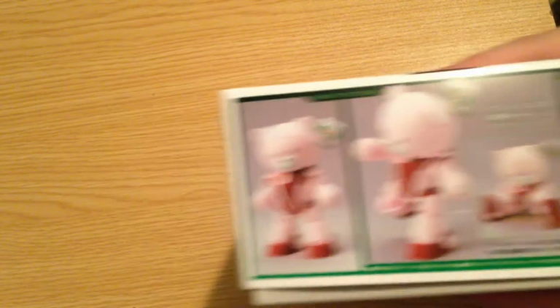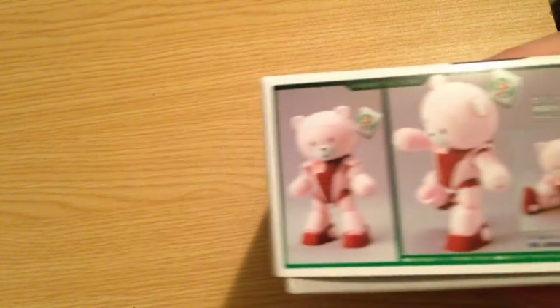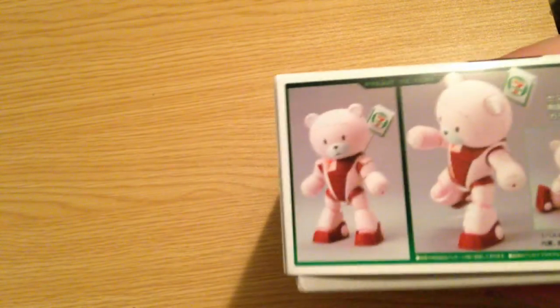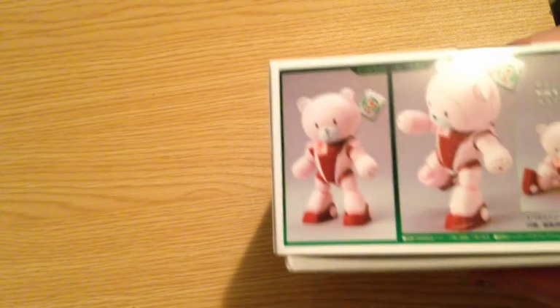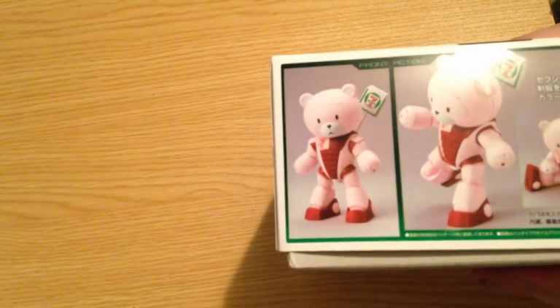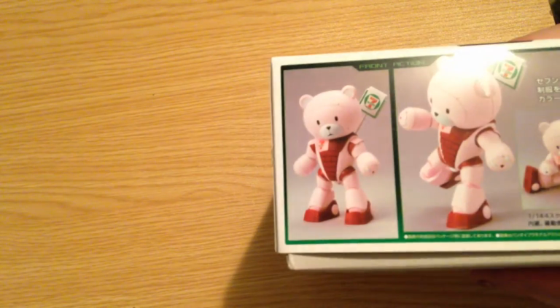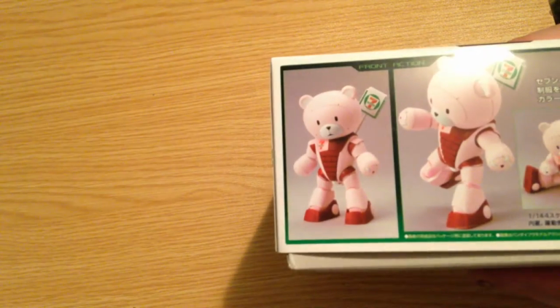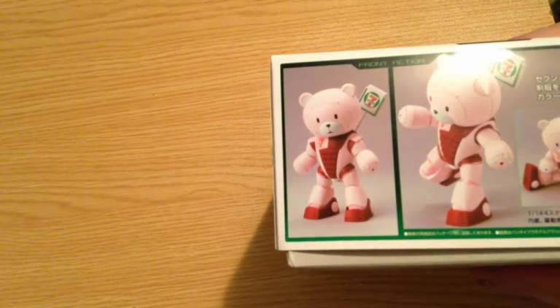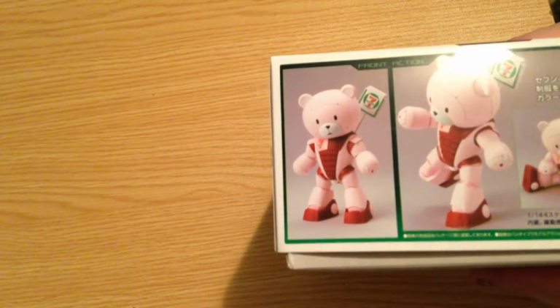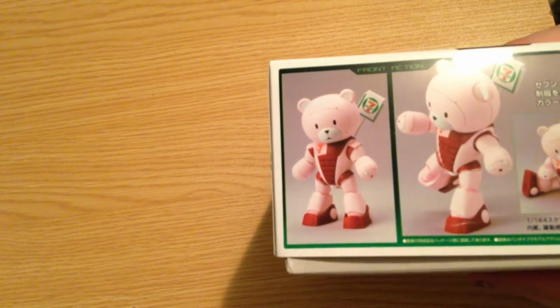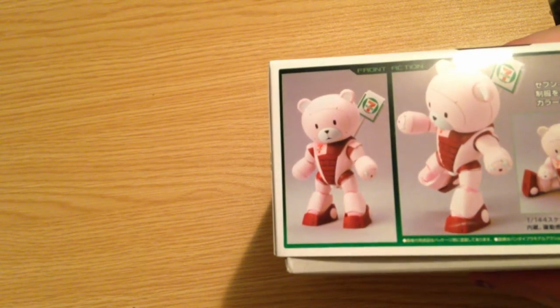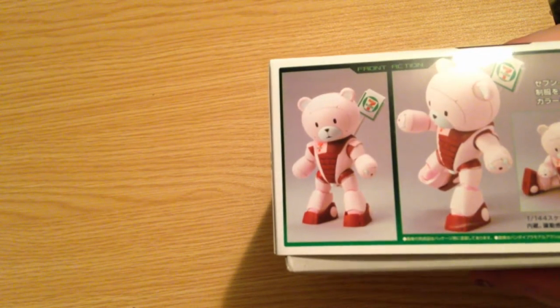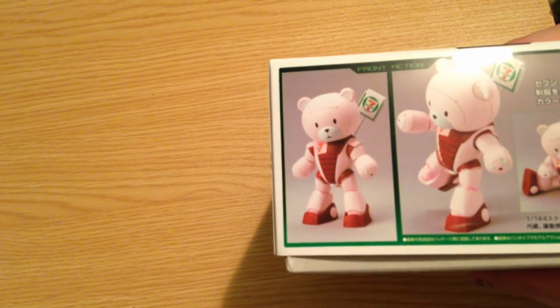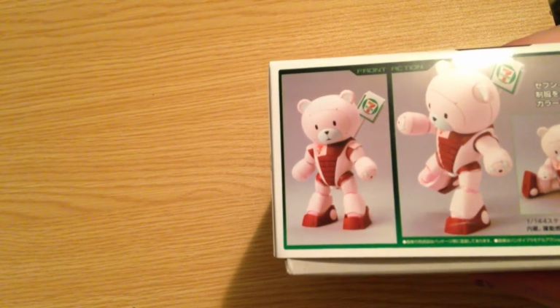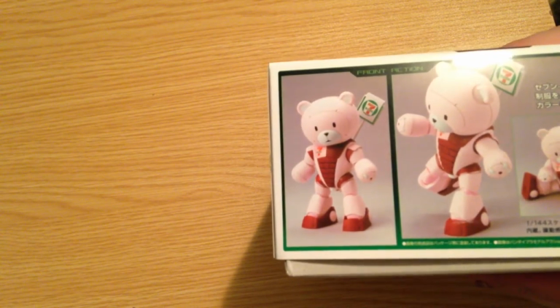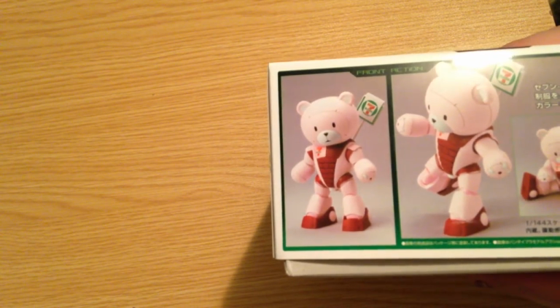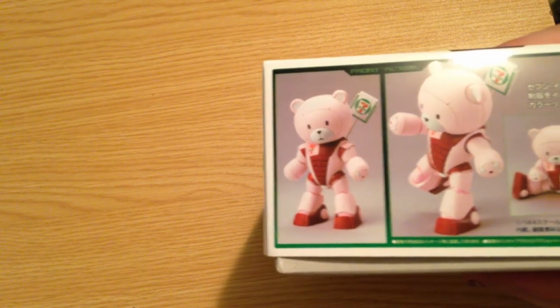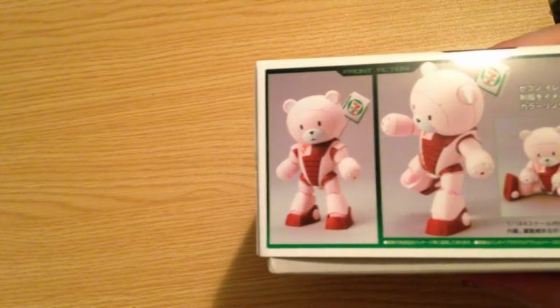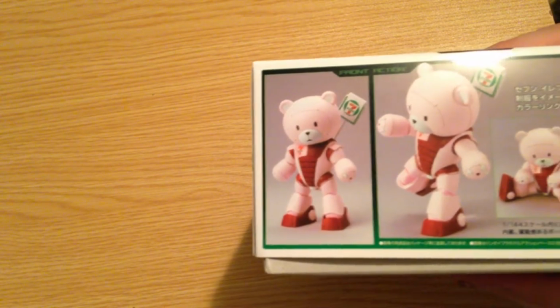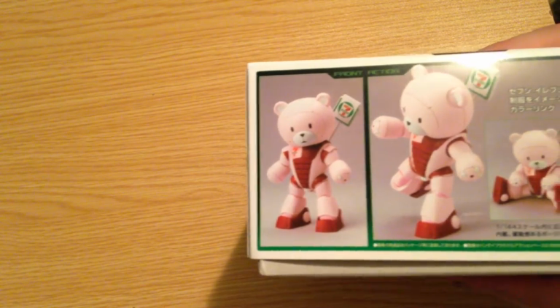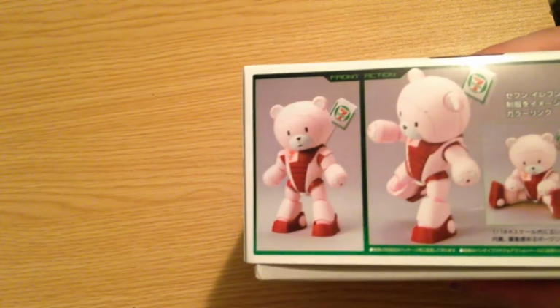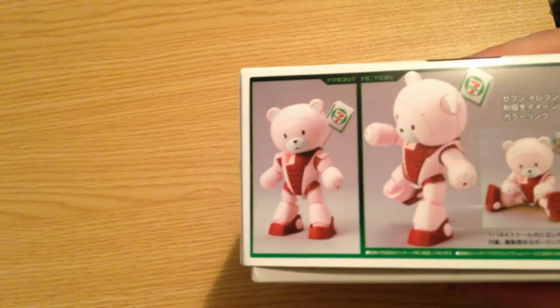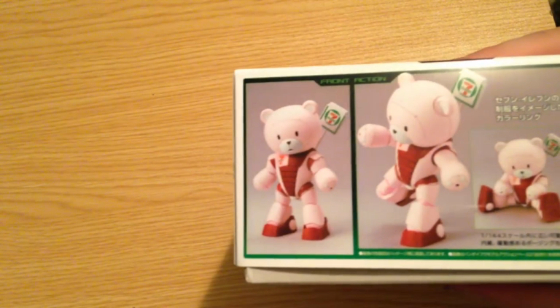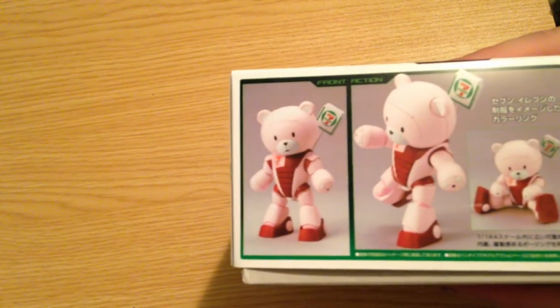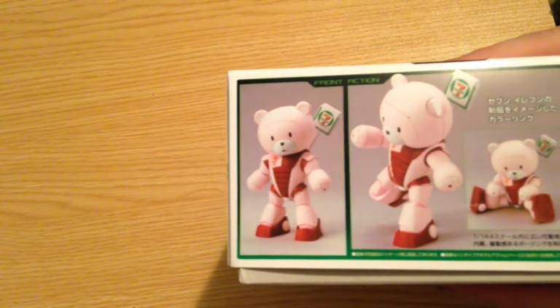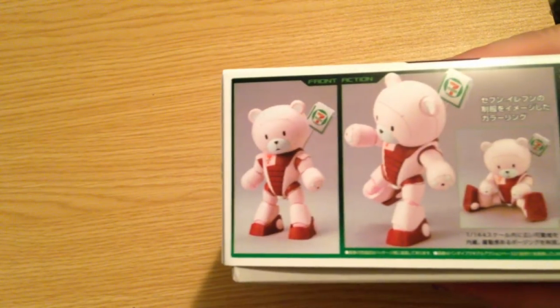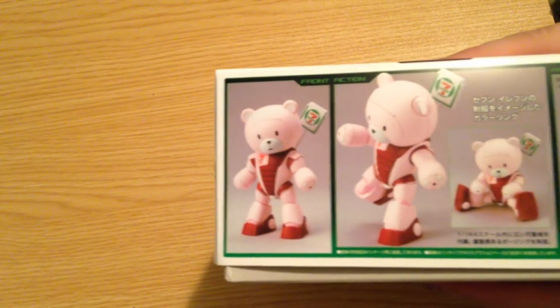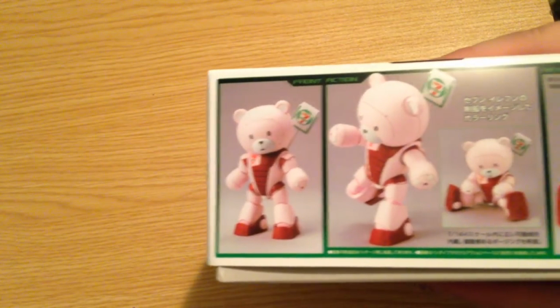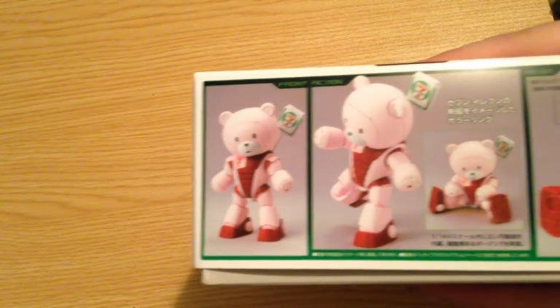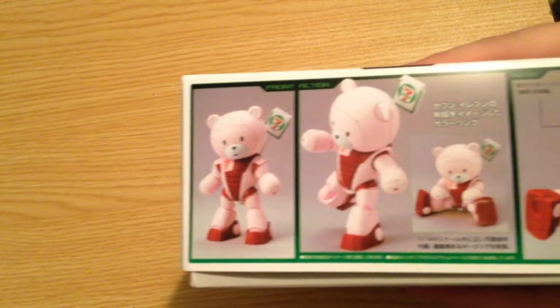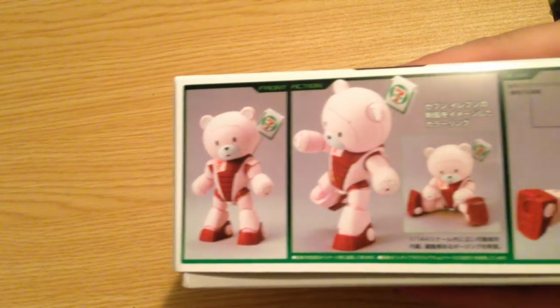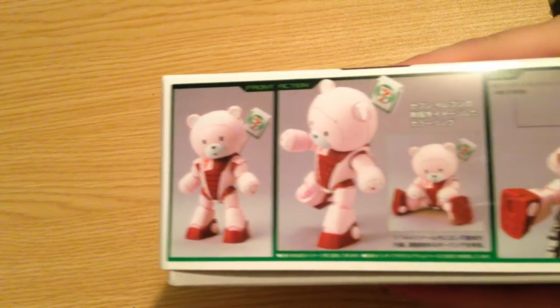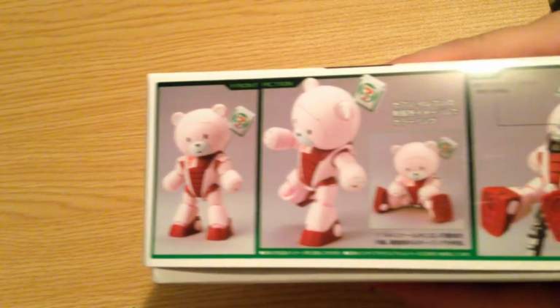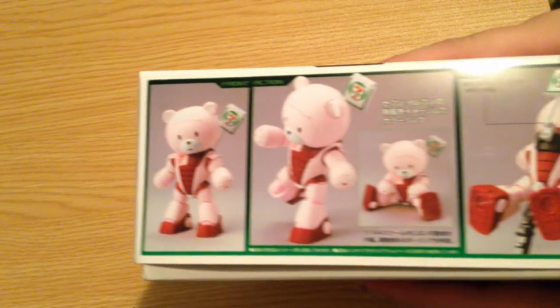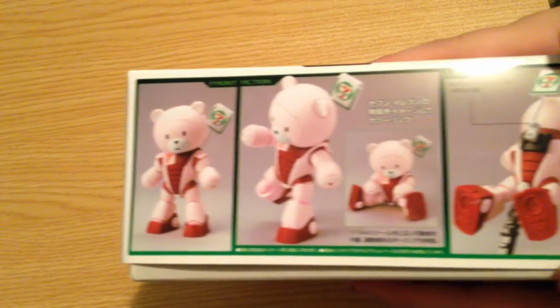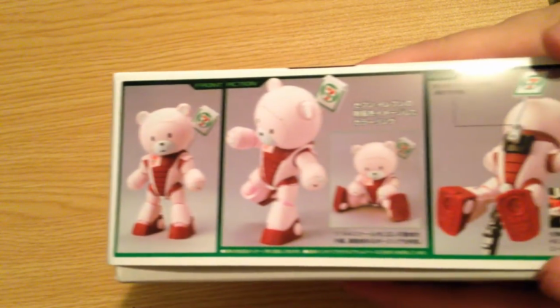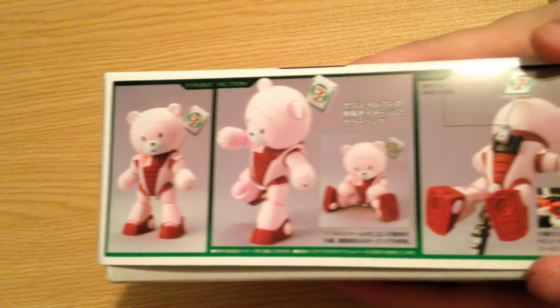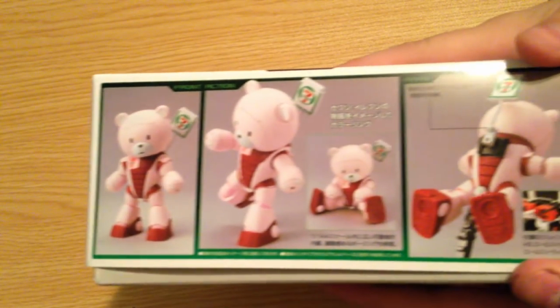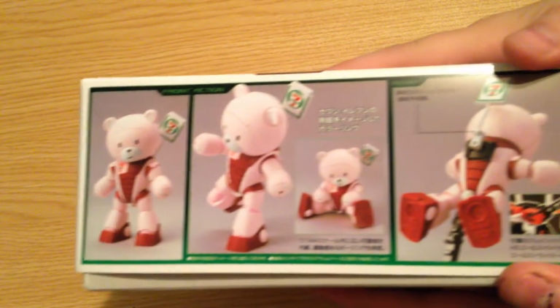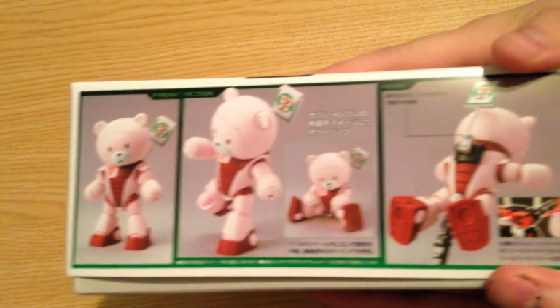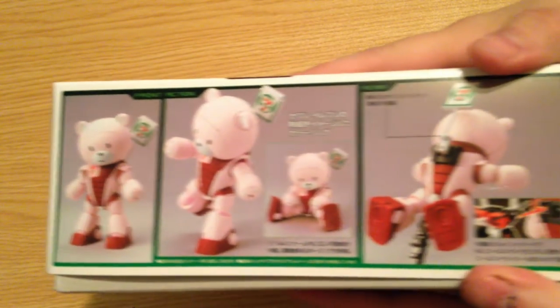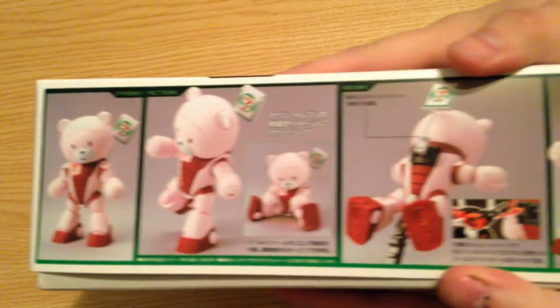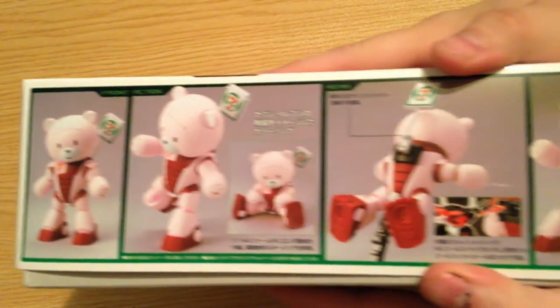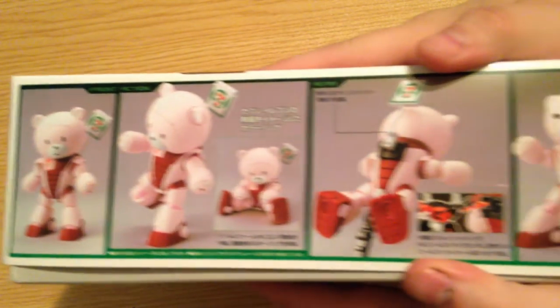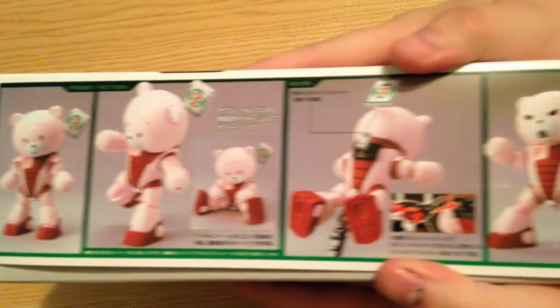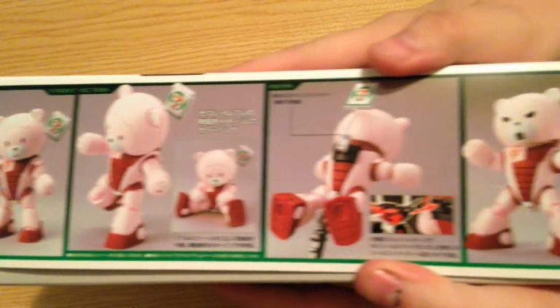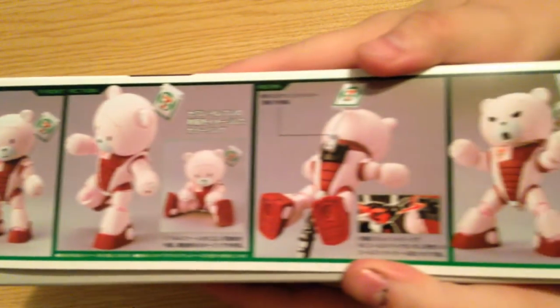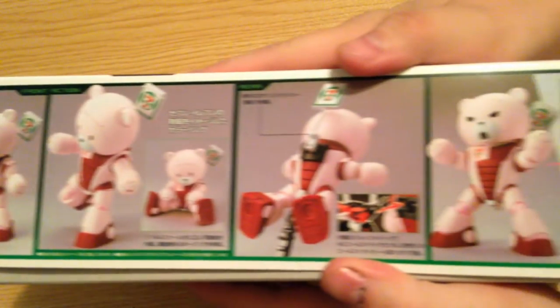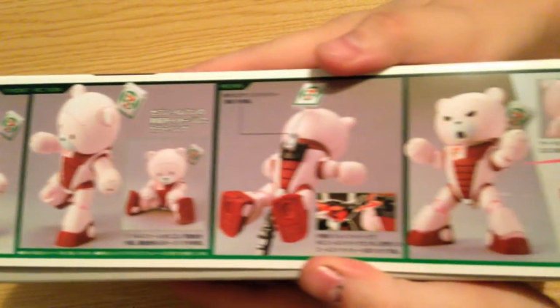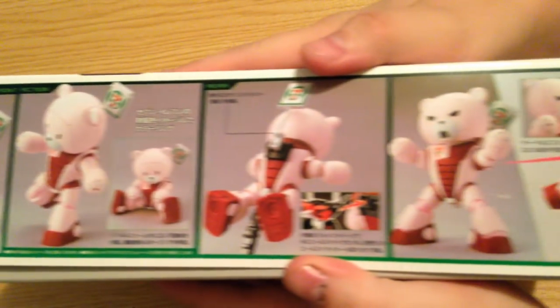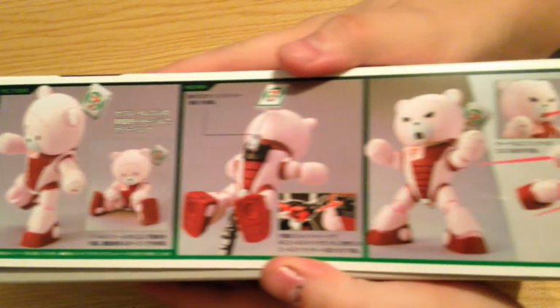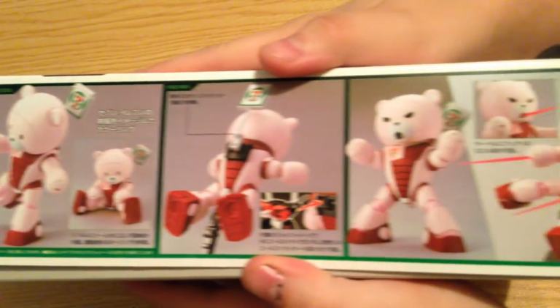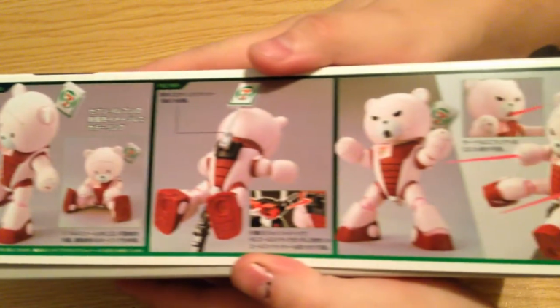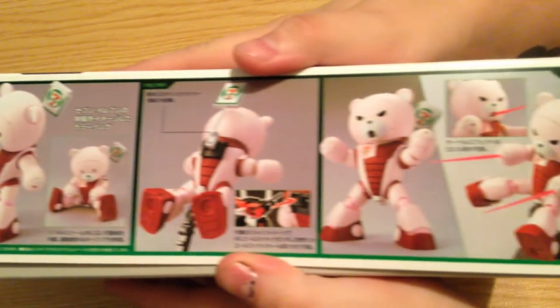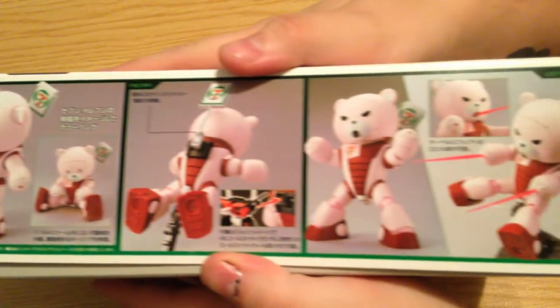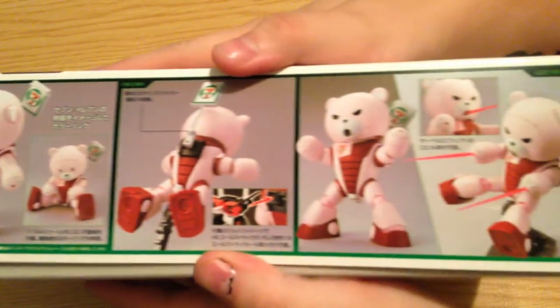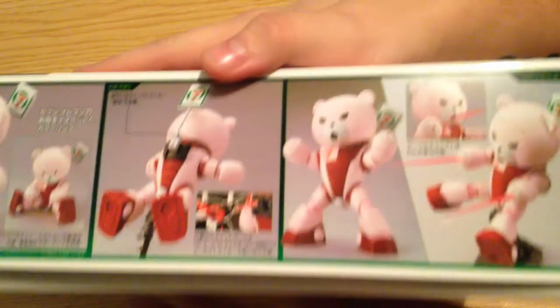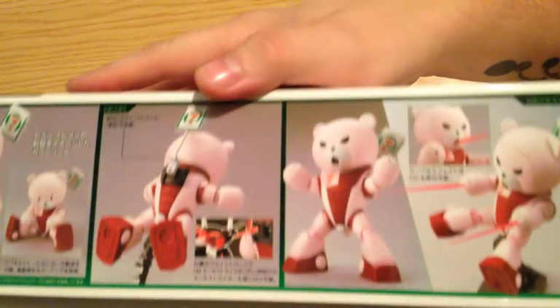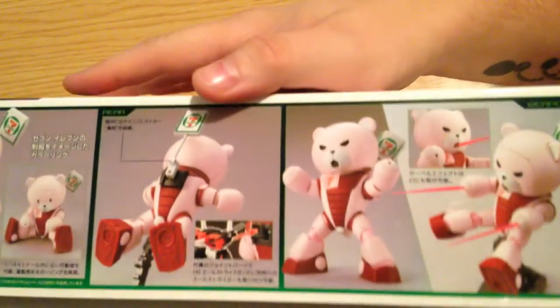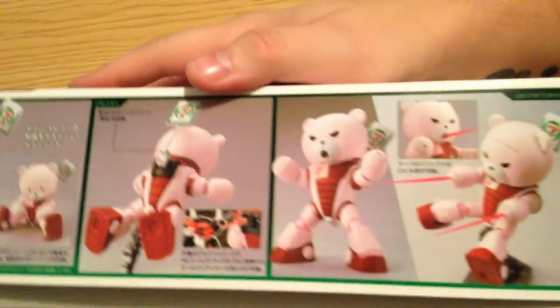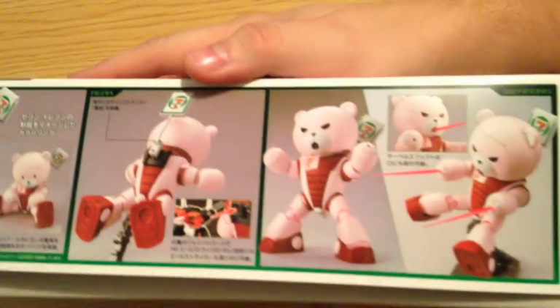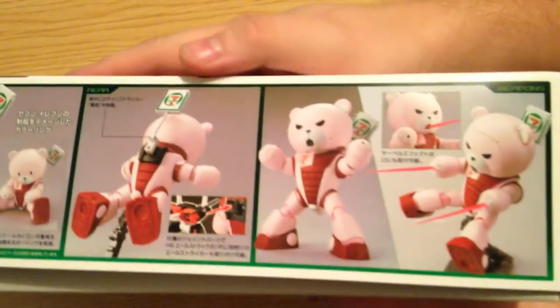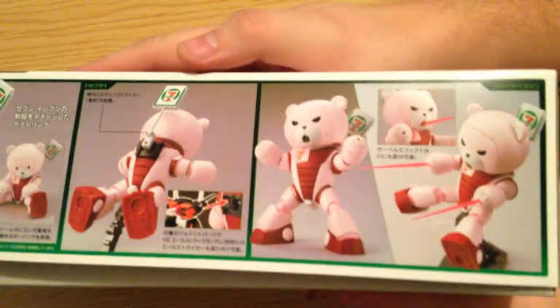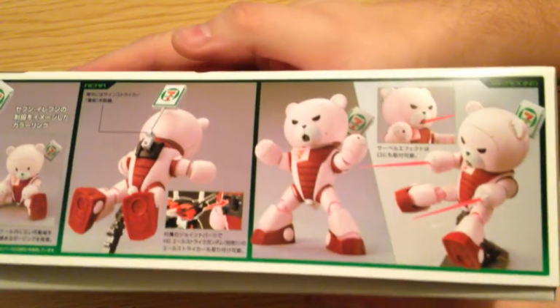And here's our box art. It is fucking adorable. Kawaii! Kawaii-nei!